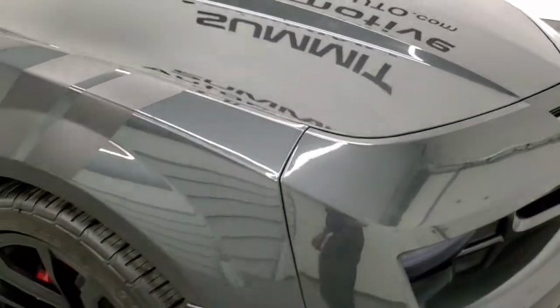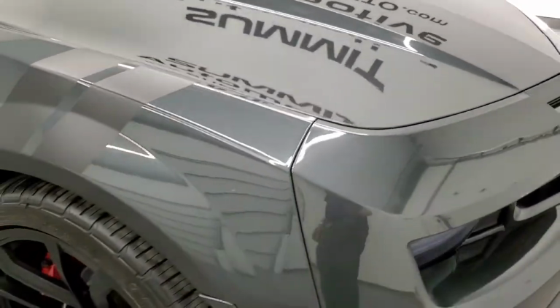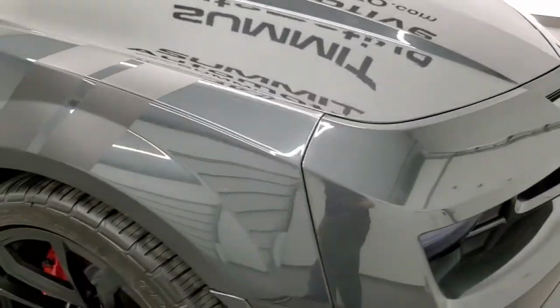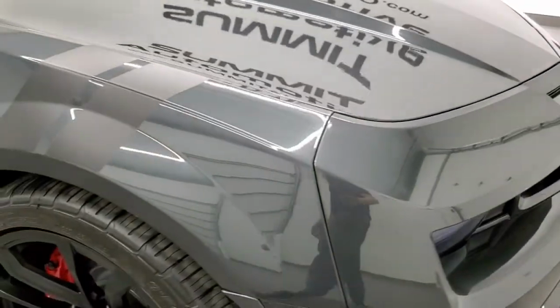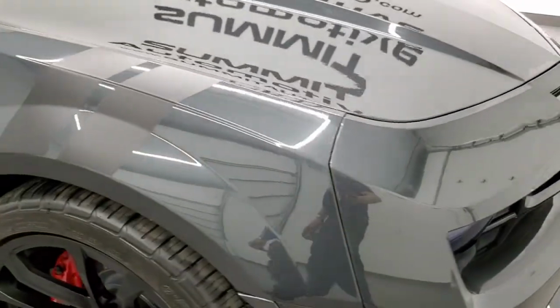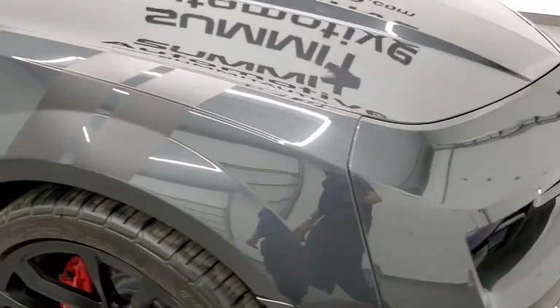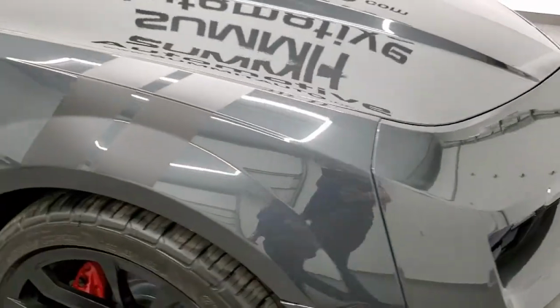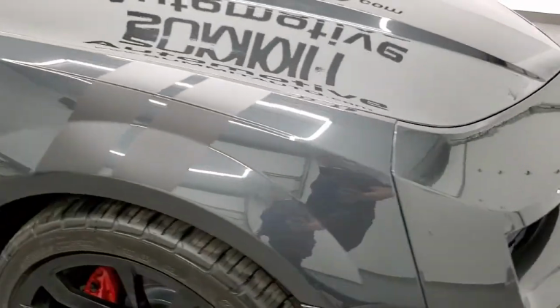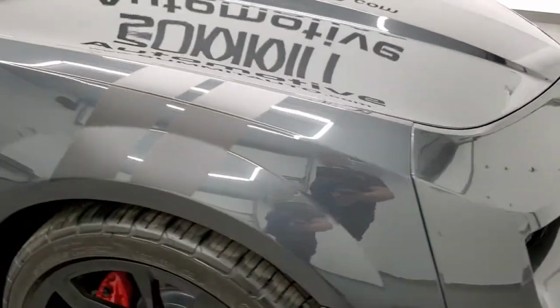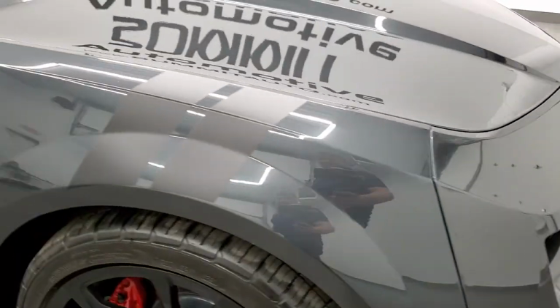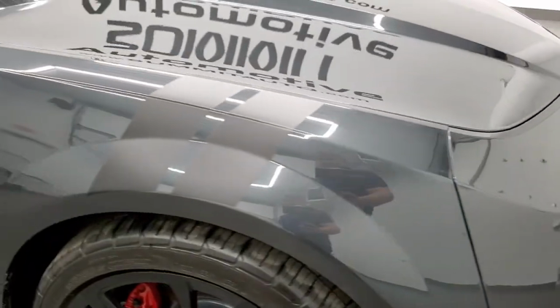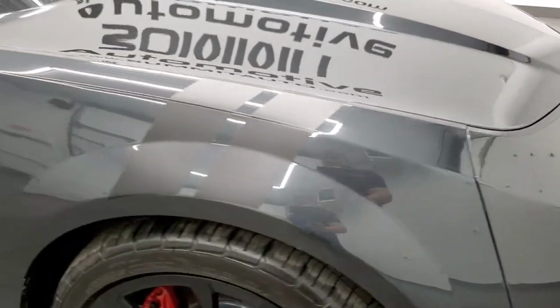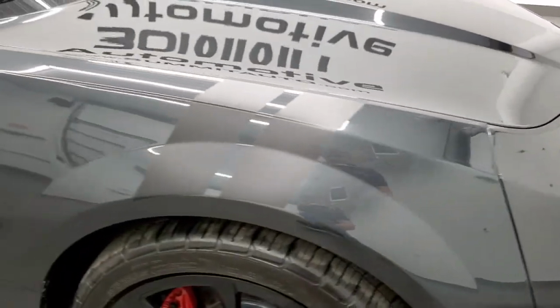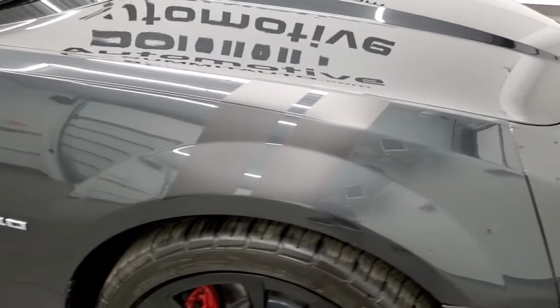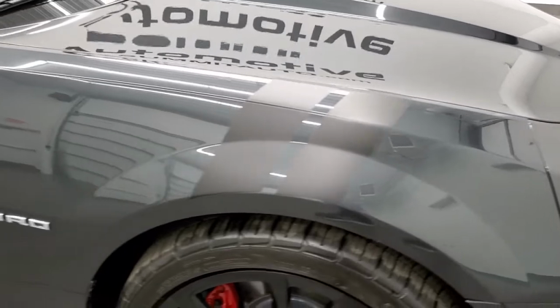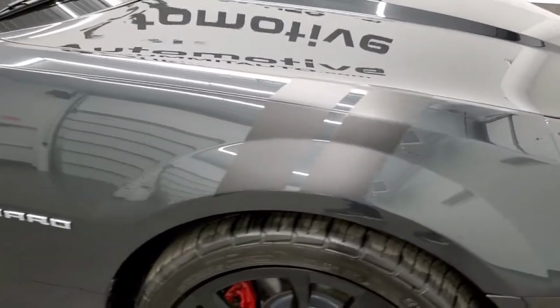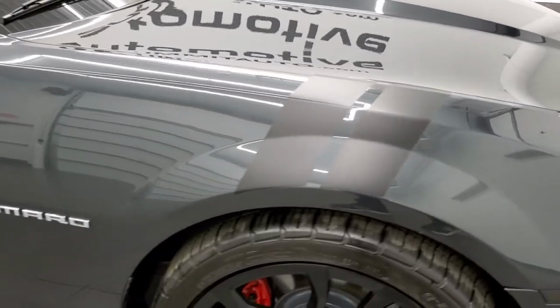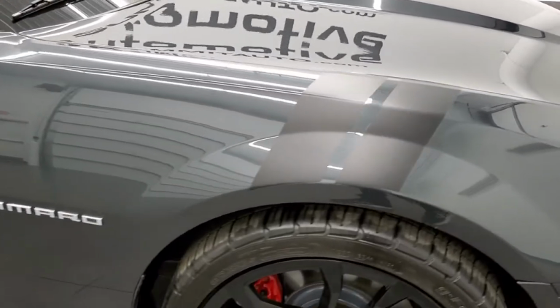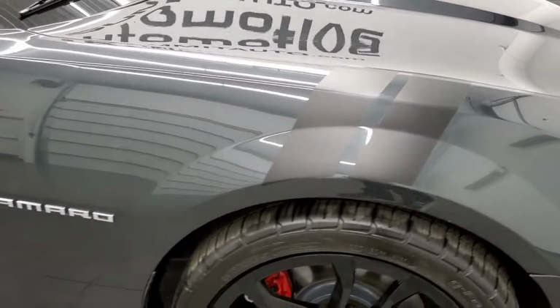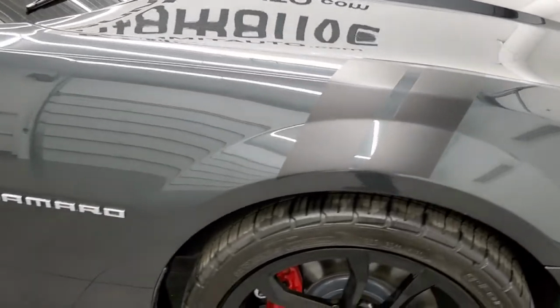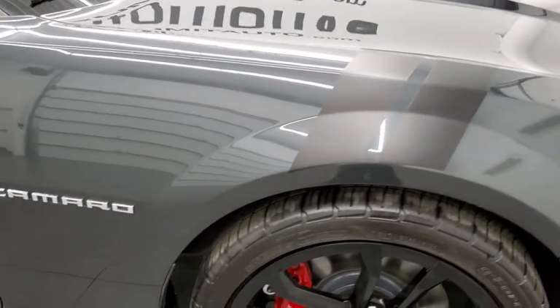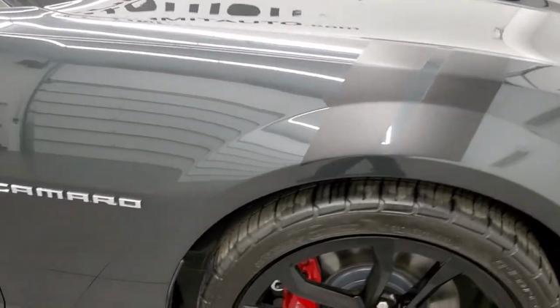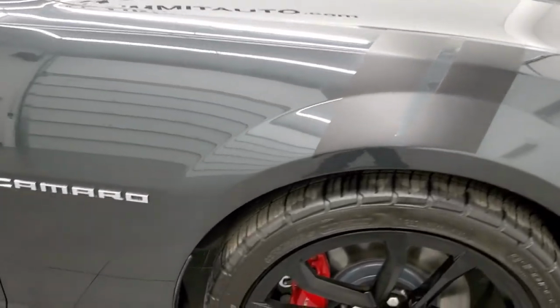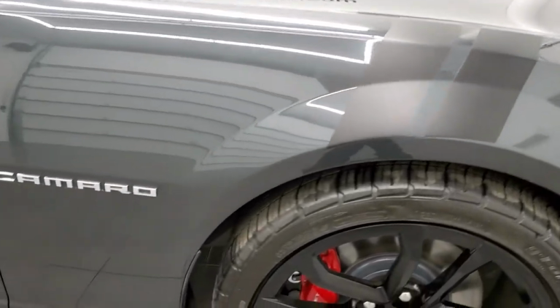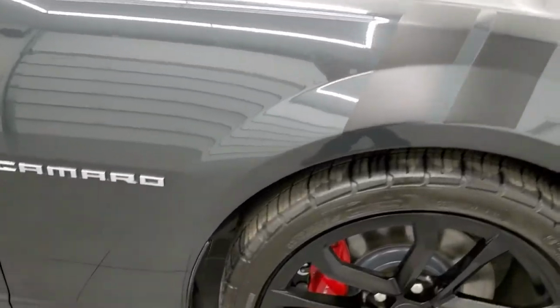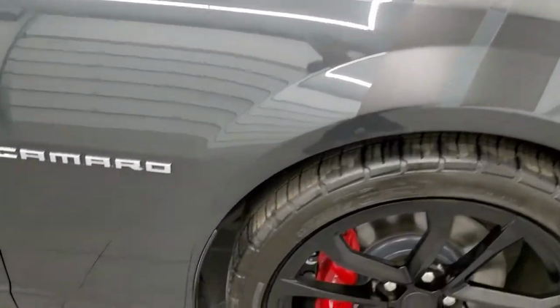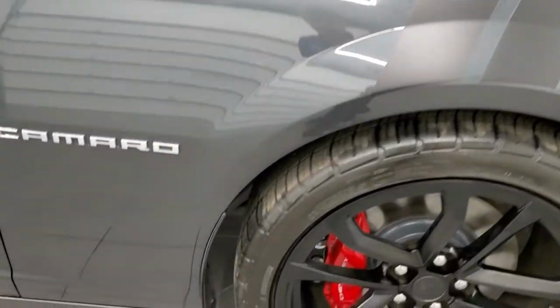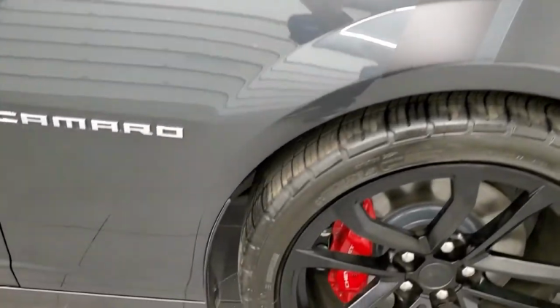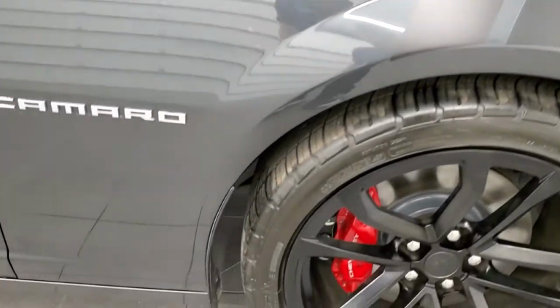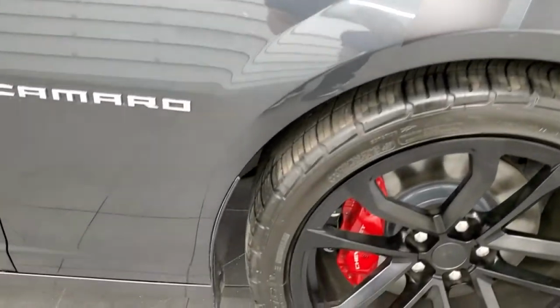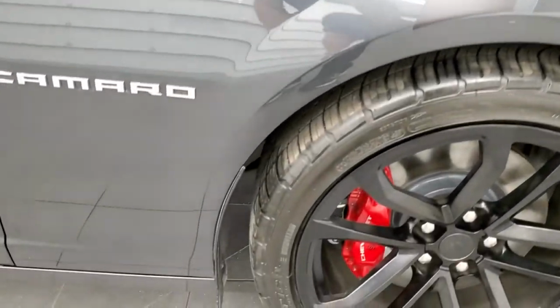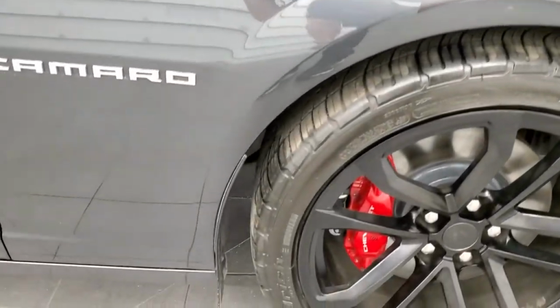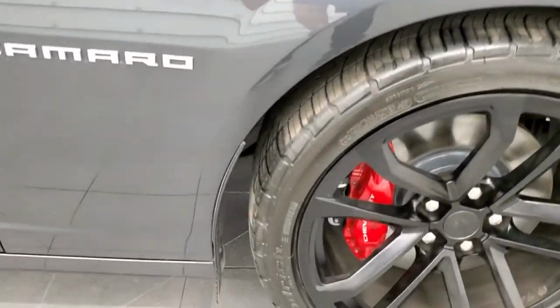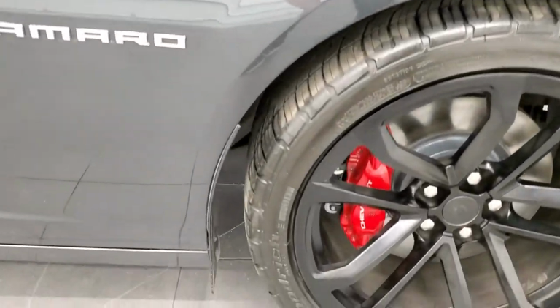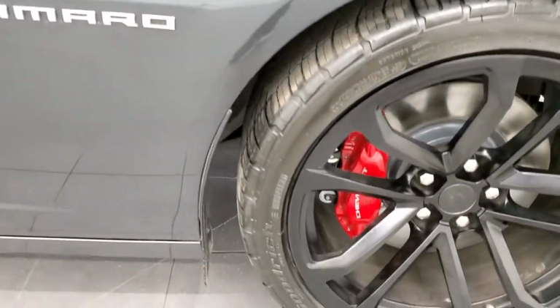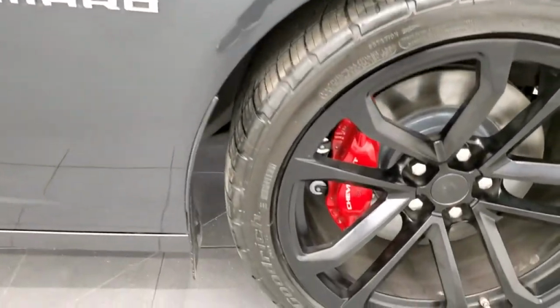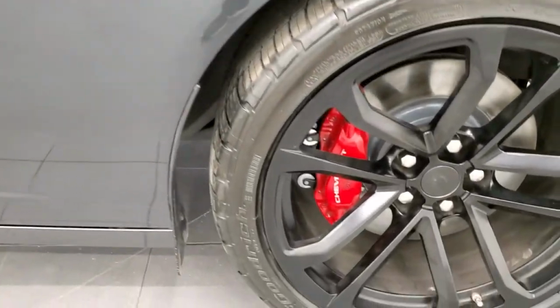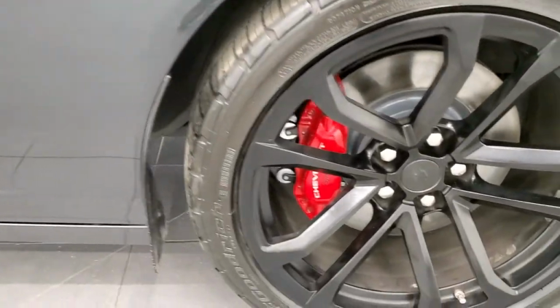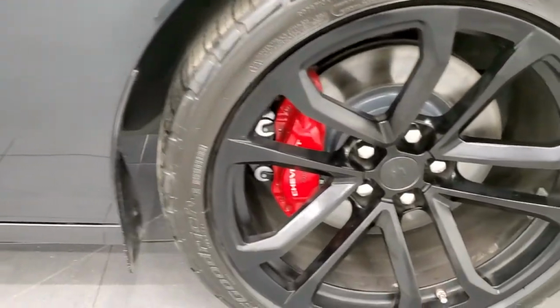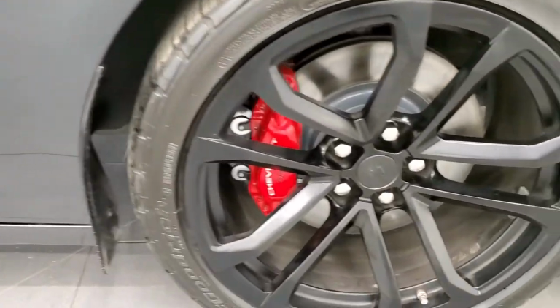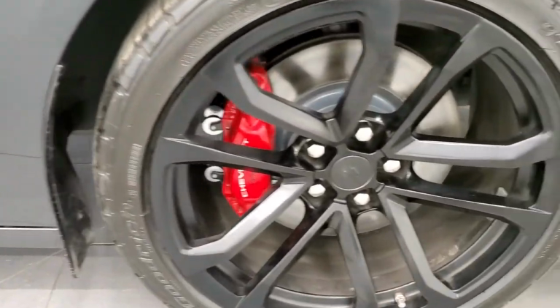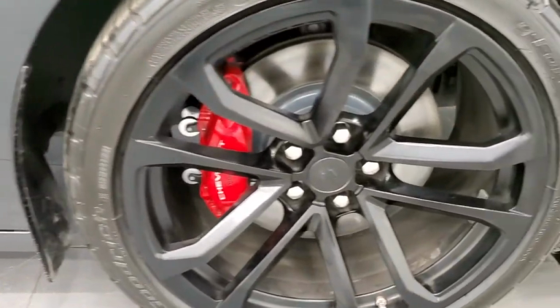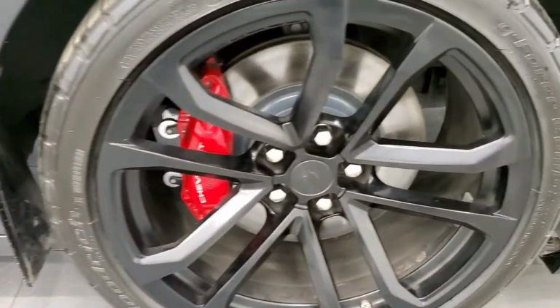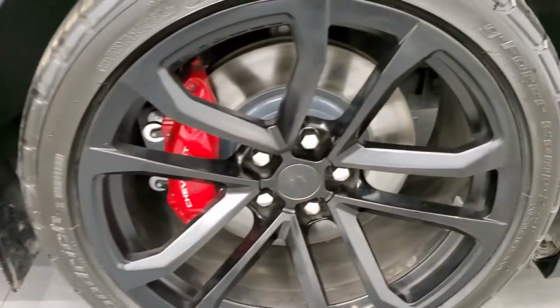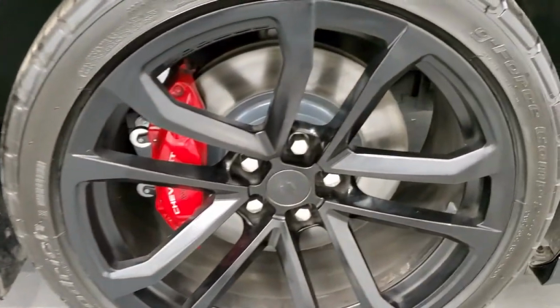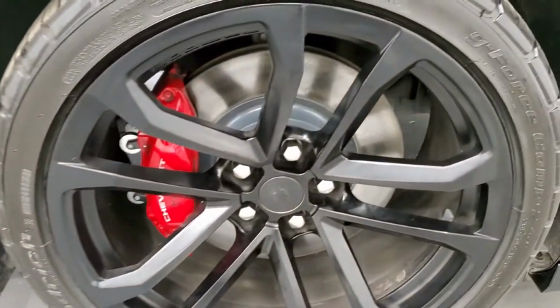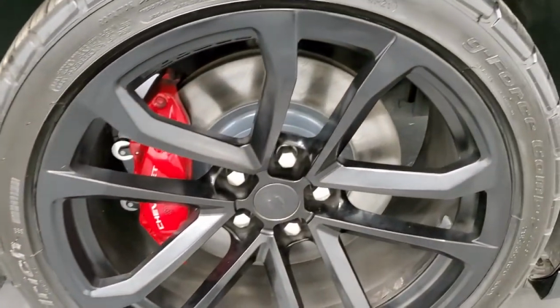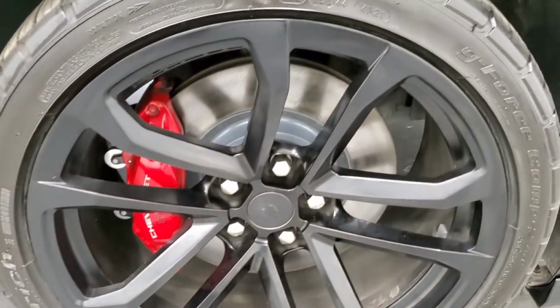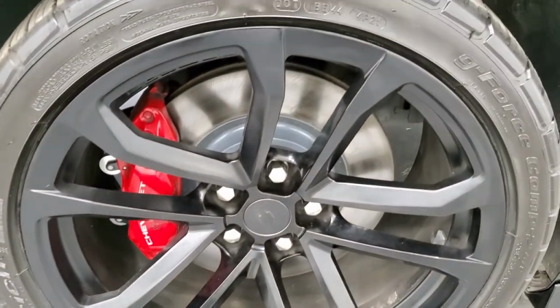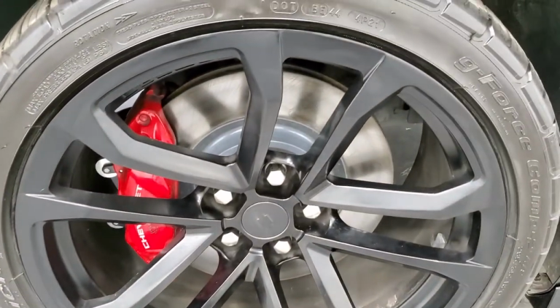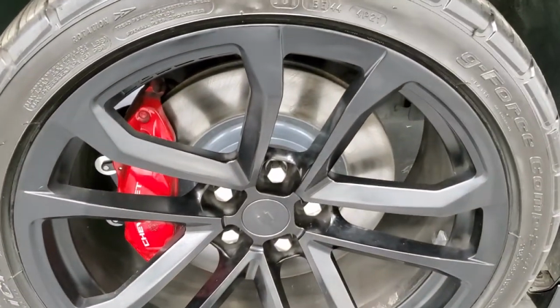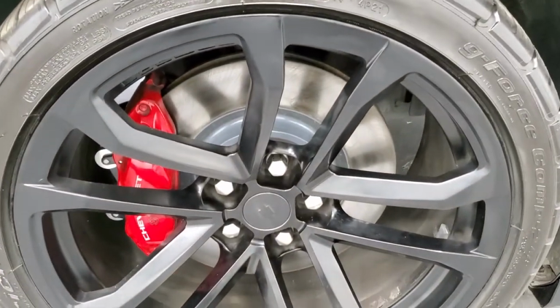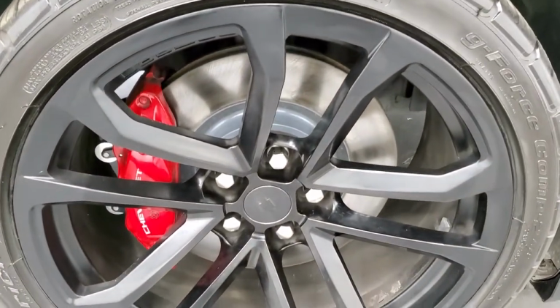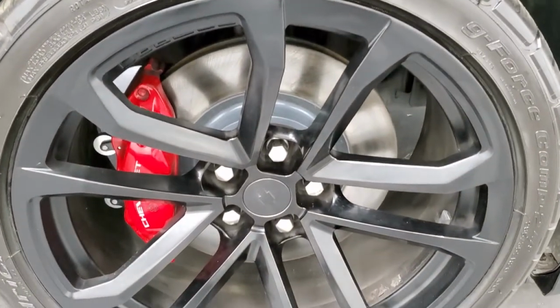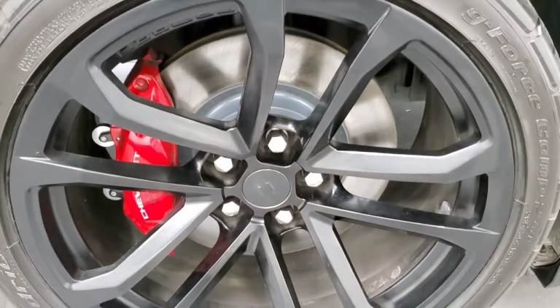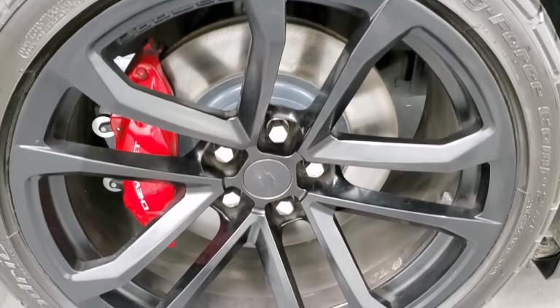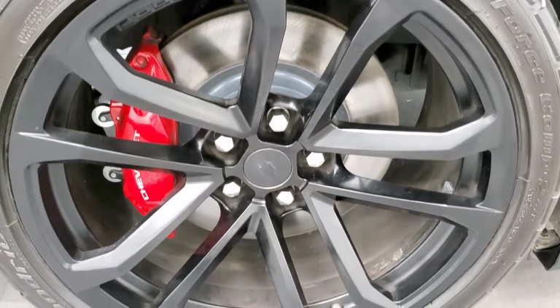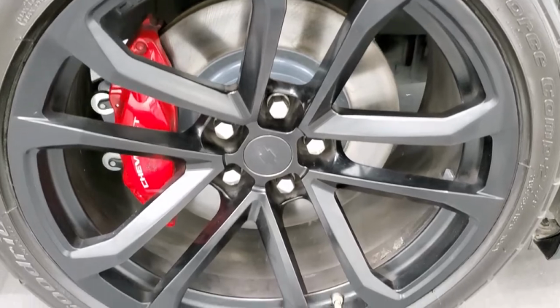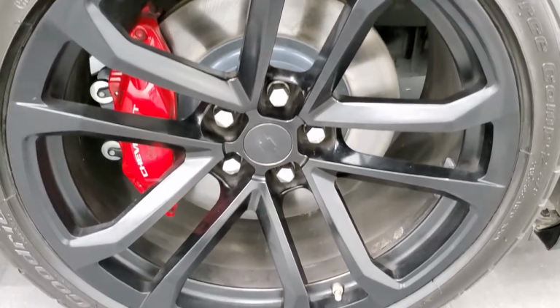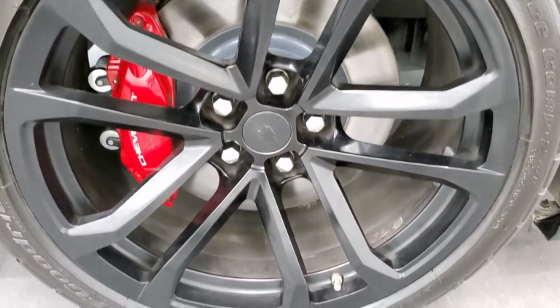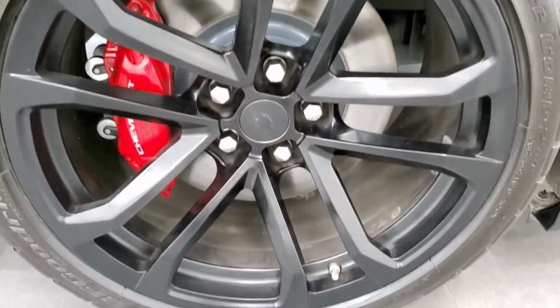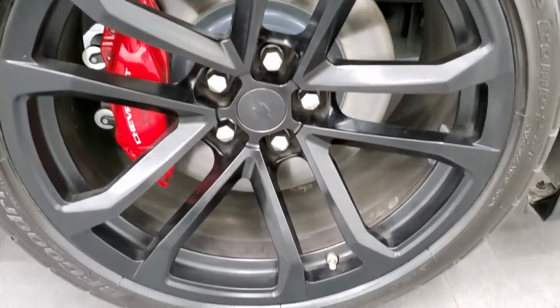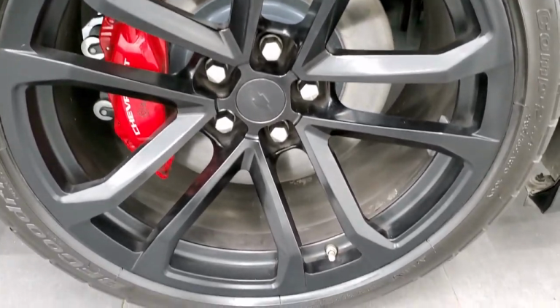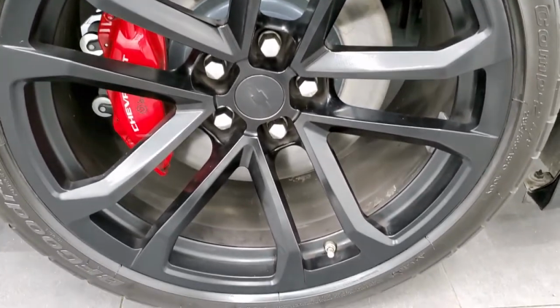Passenger side front fender looks really good. And the passenger side rim has no scuffs or scrapes on there.